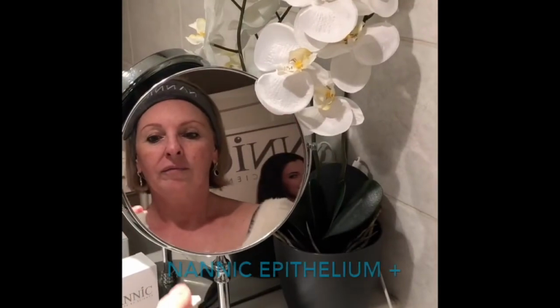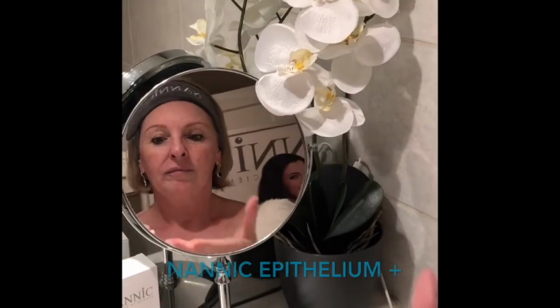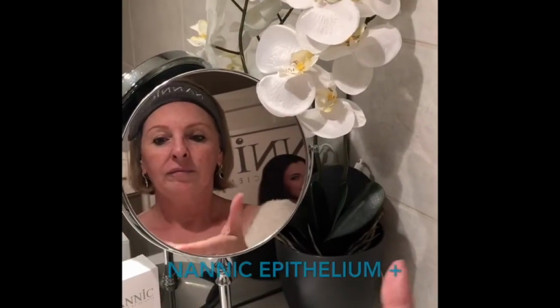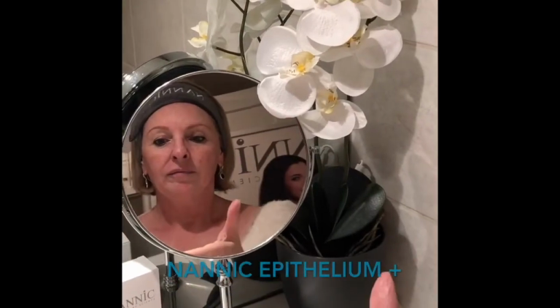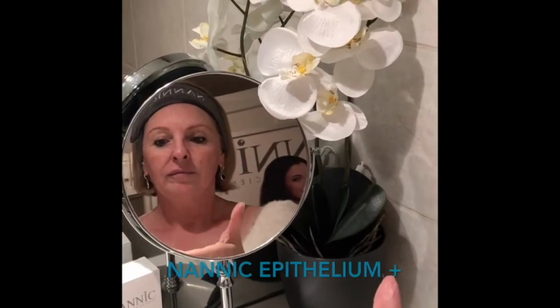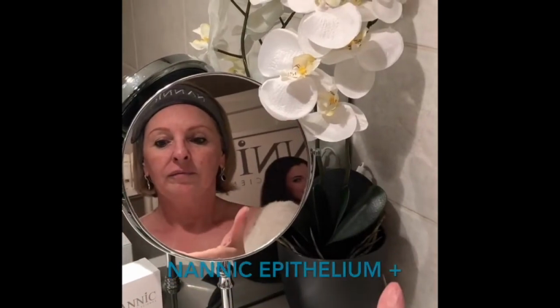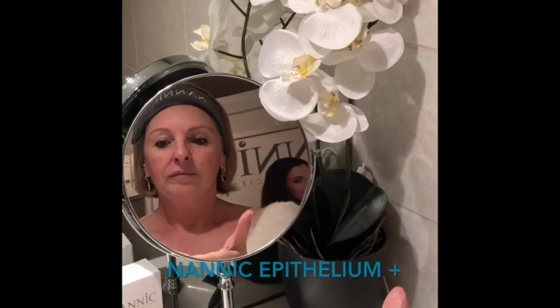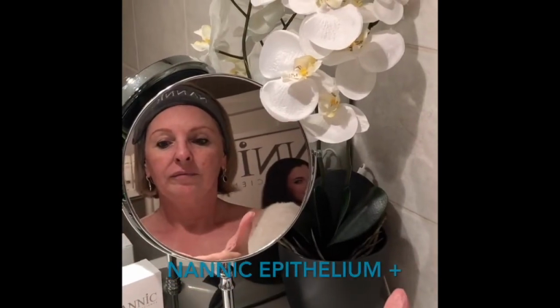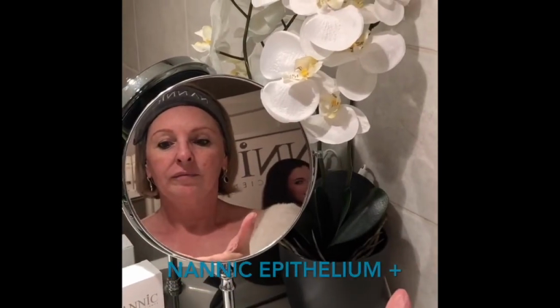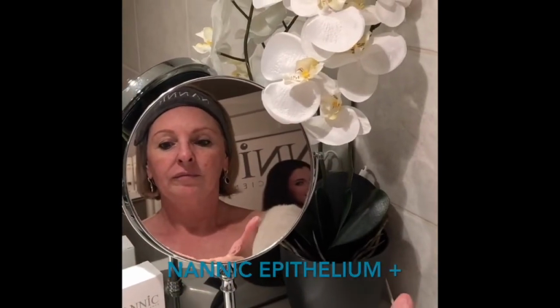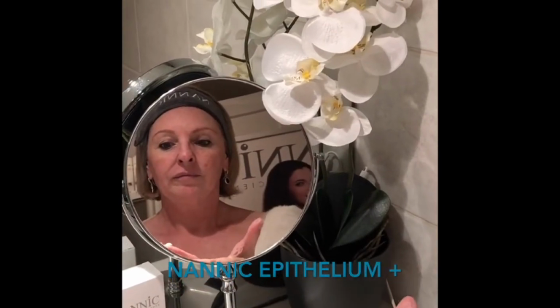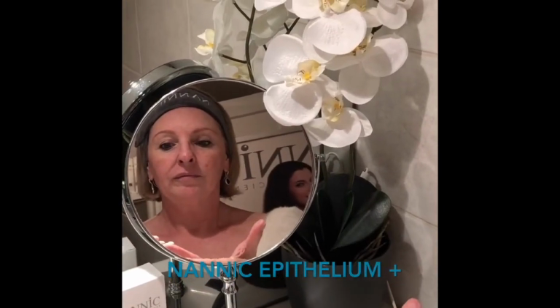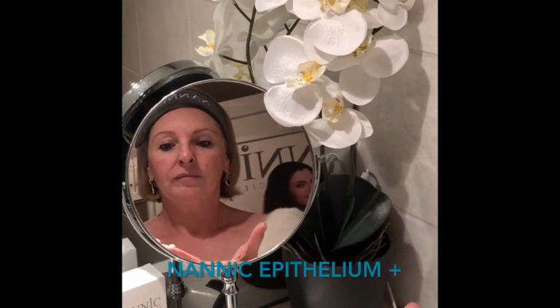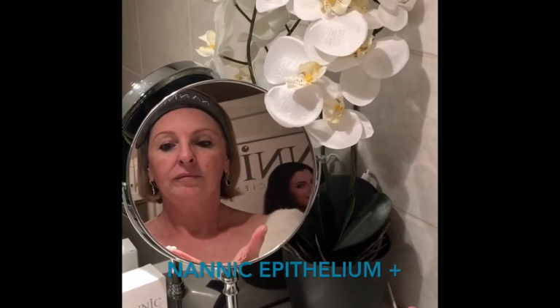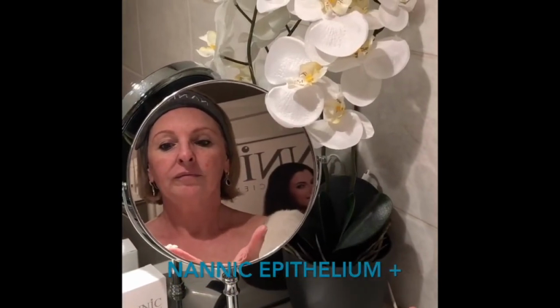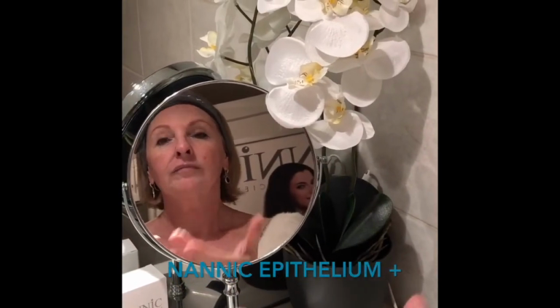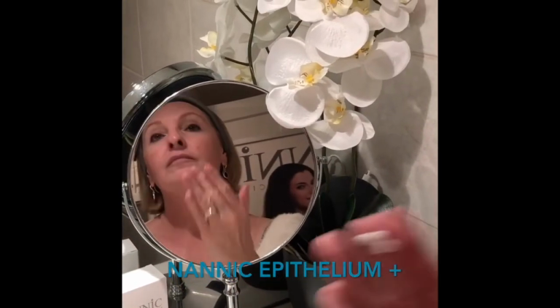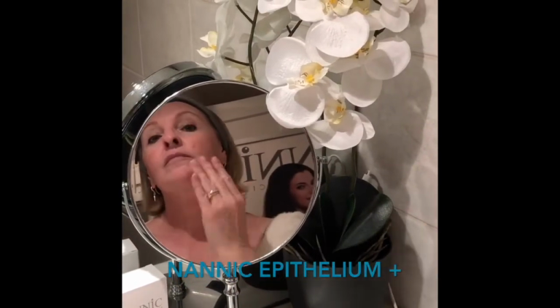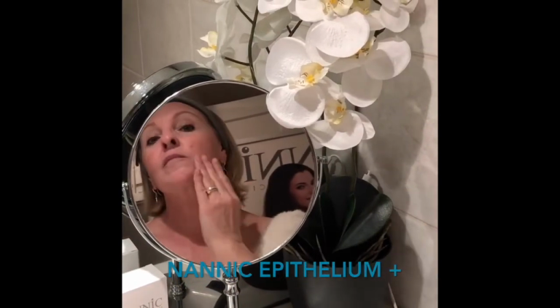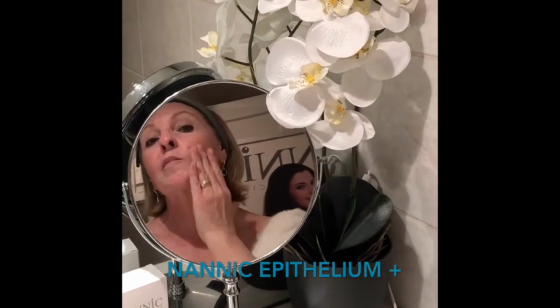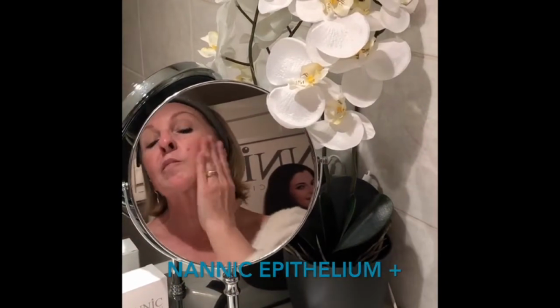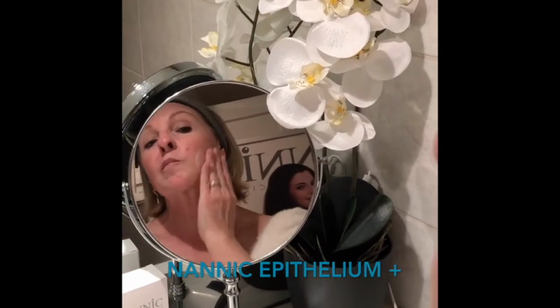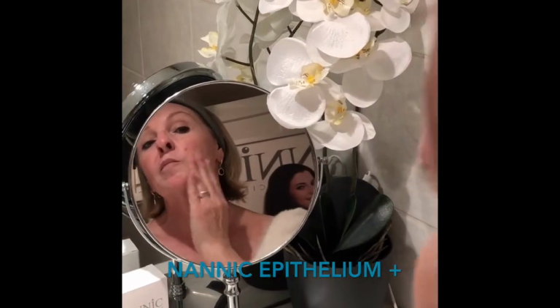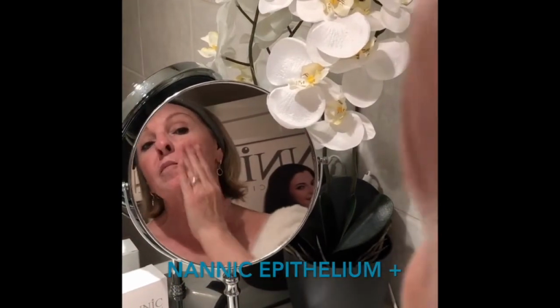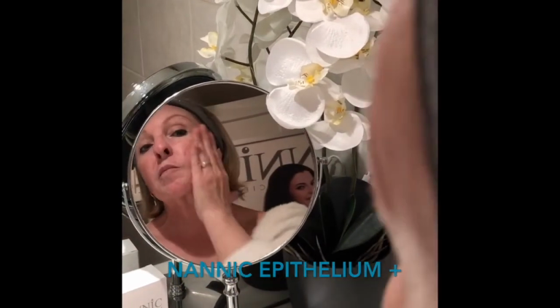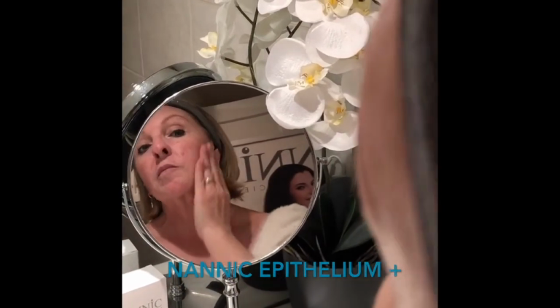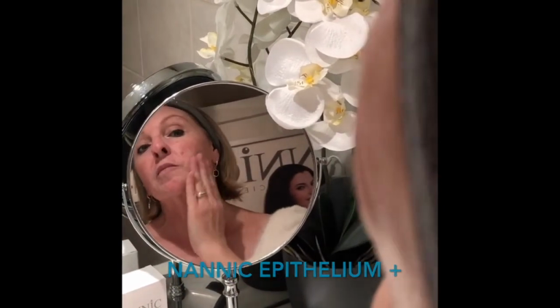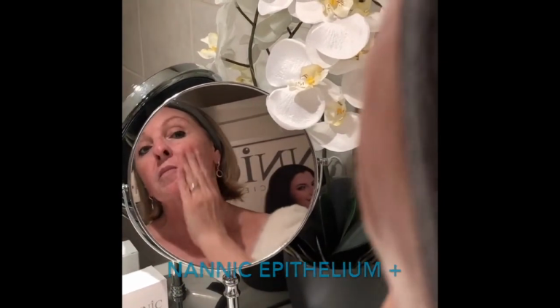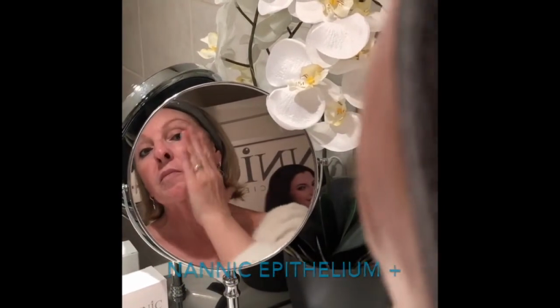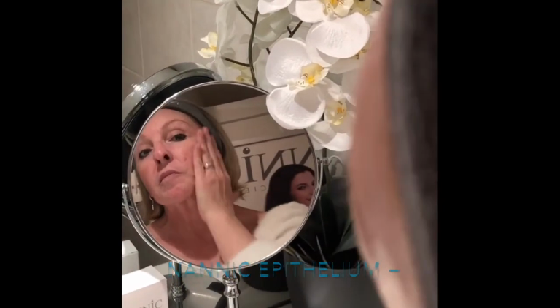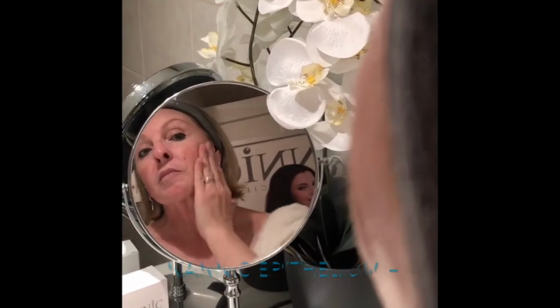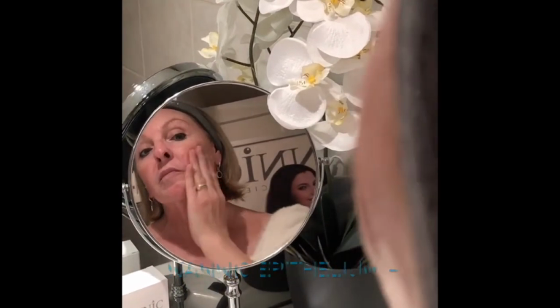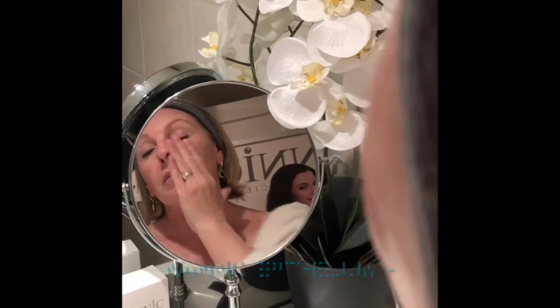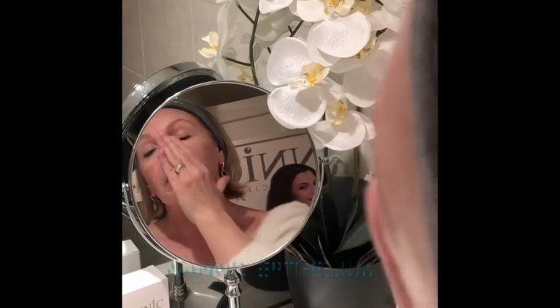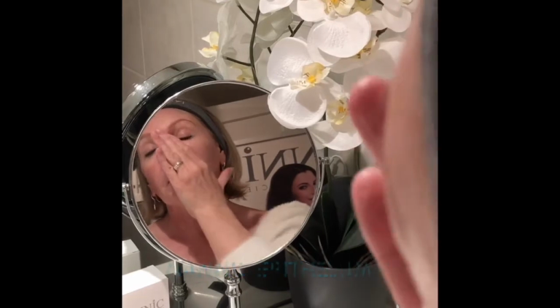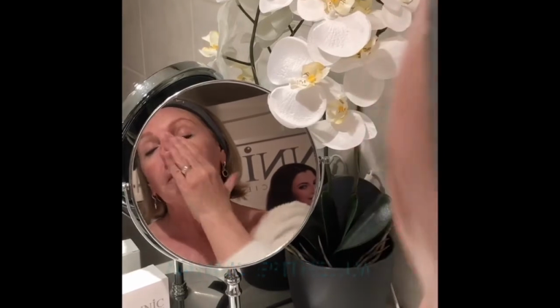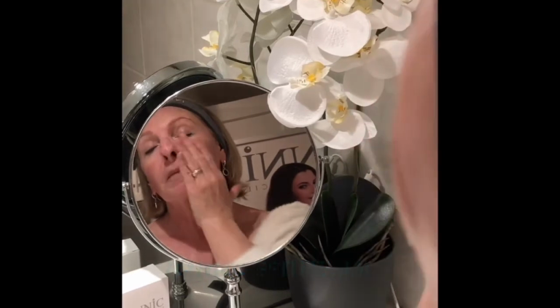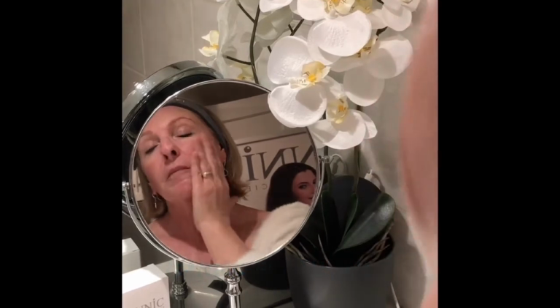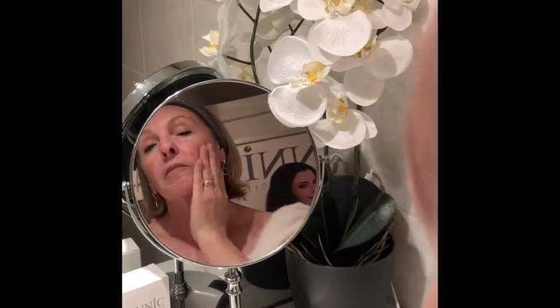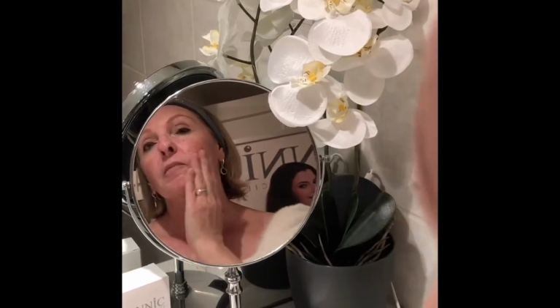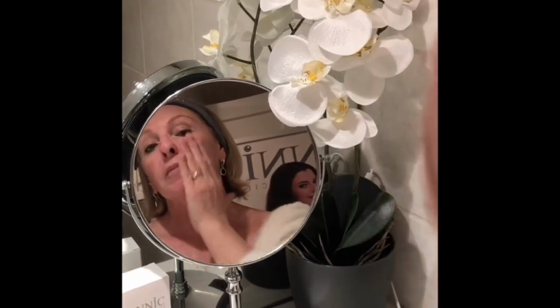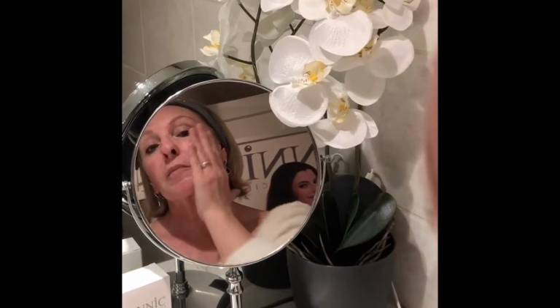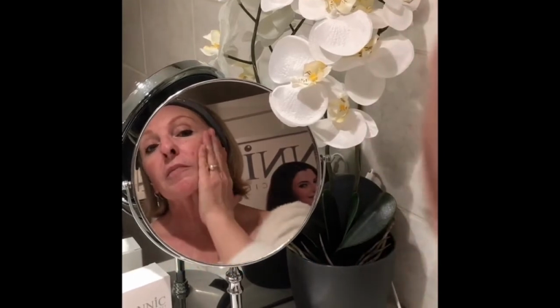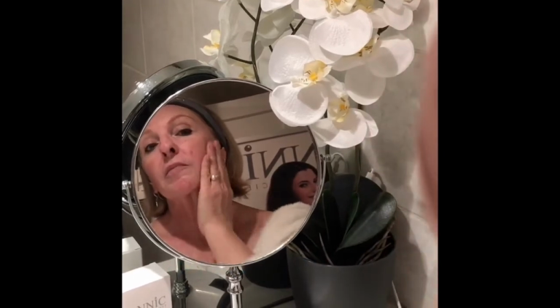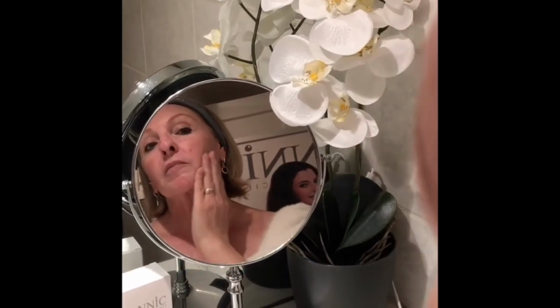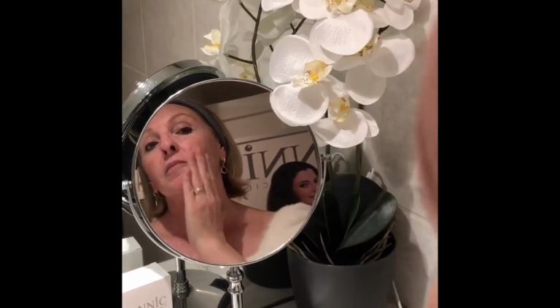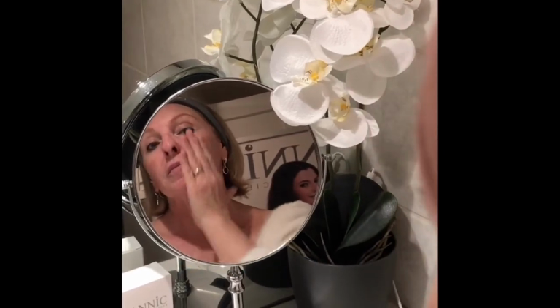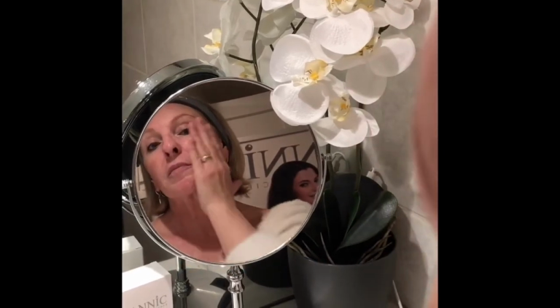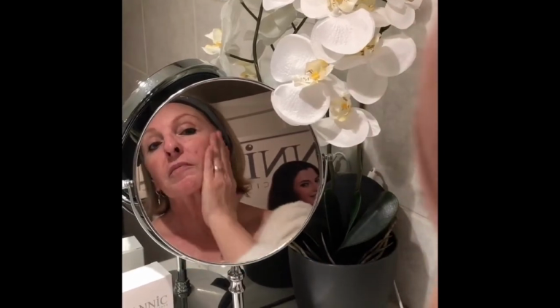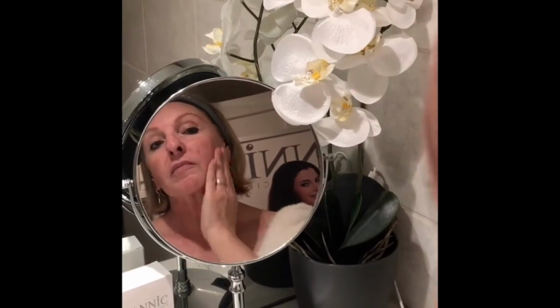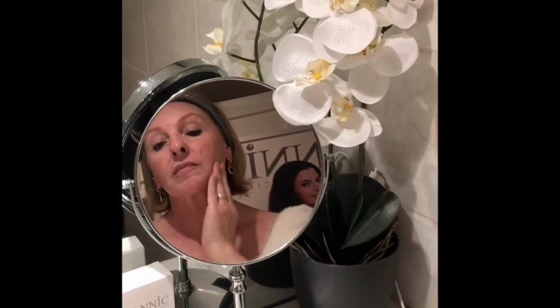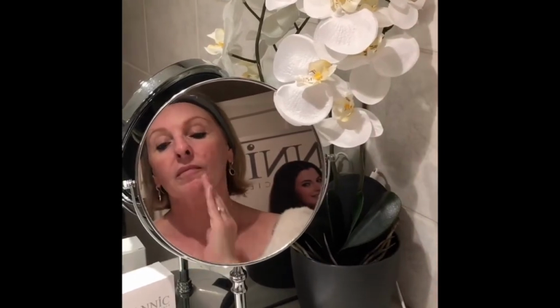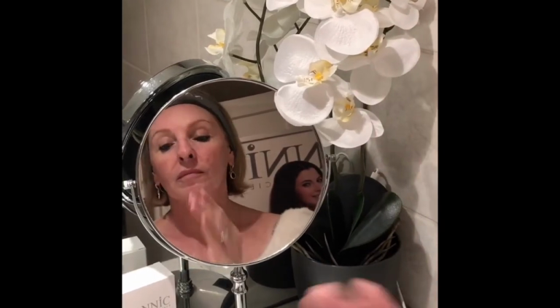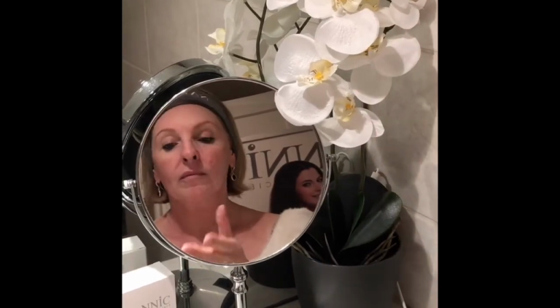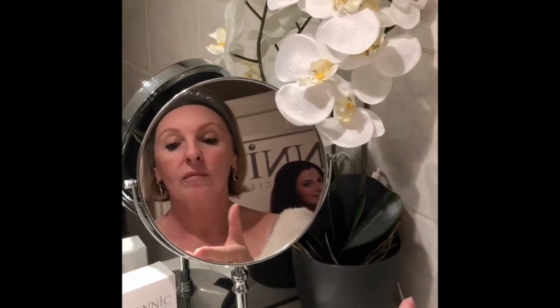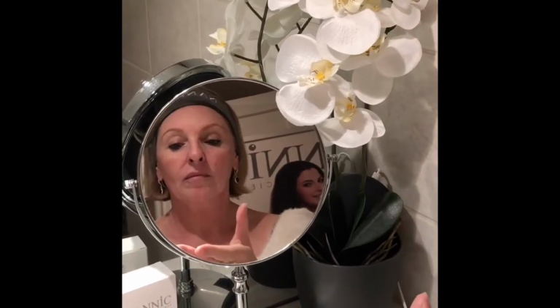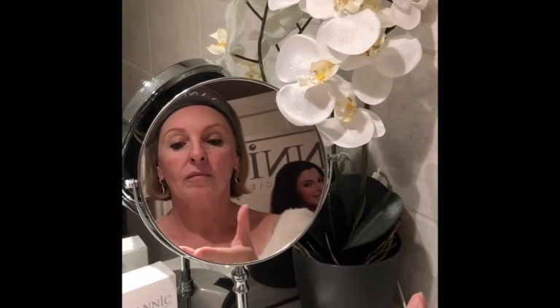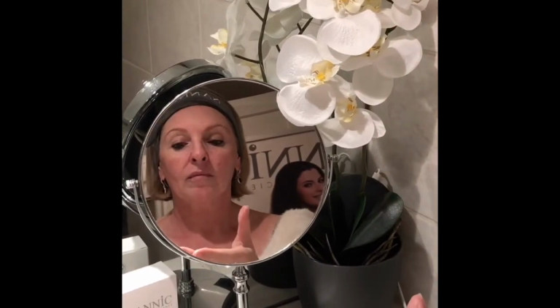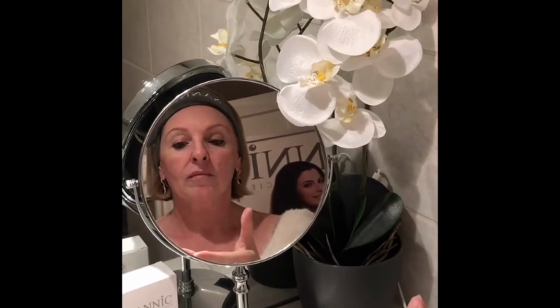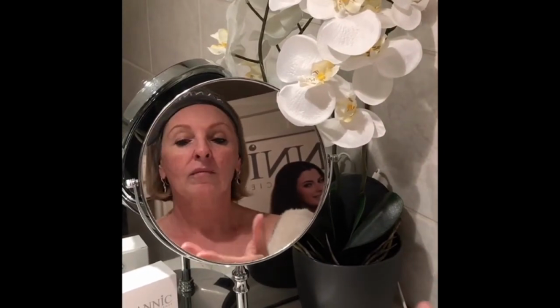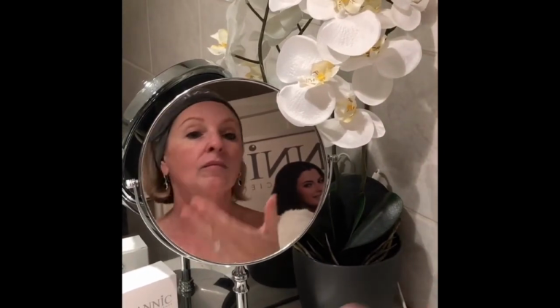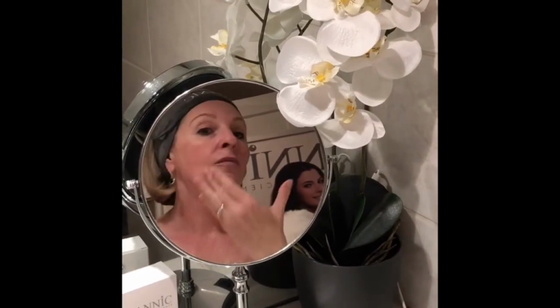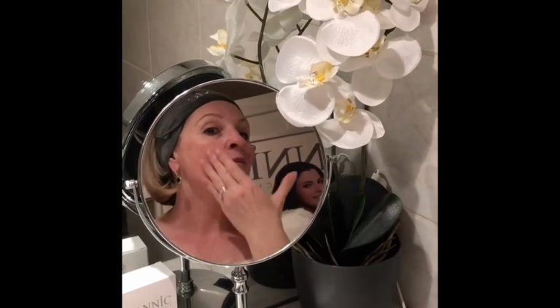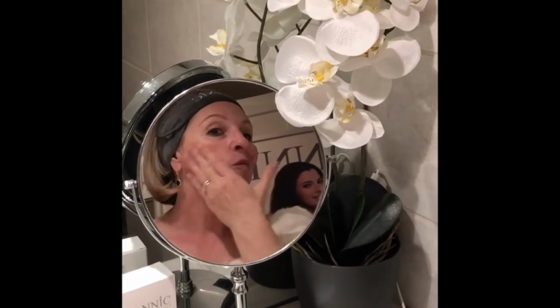Finally, apply a generous amount of Nanic Epithelium Plus as a finishing cream.